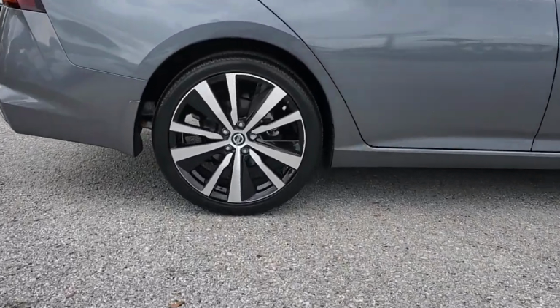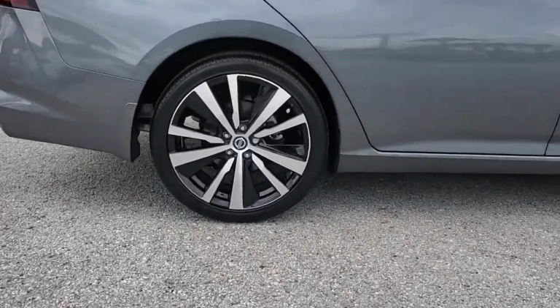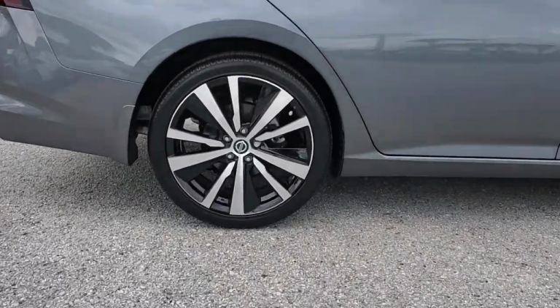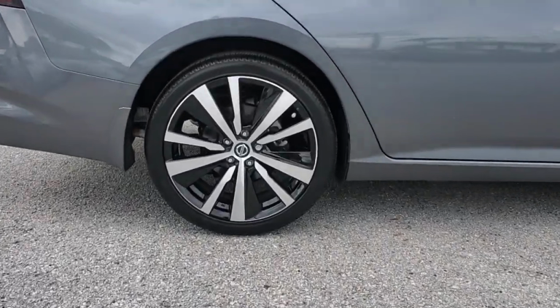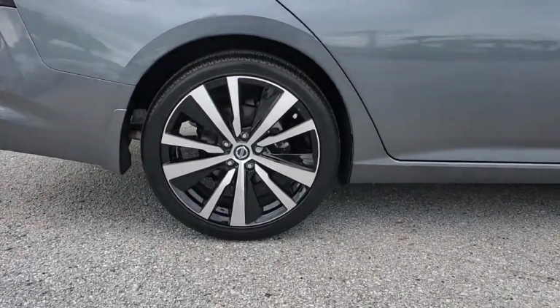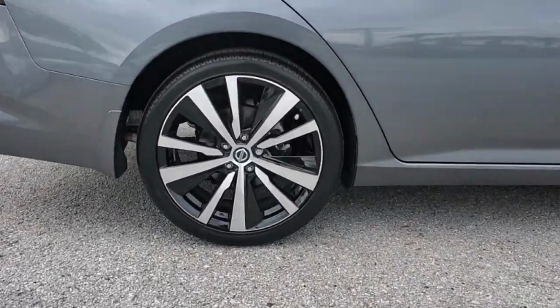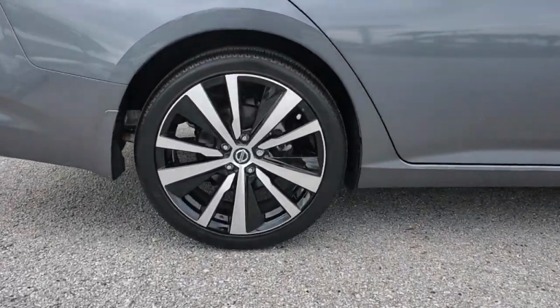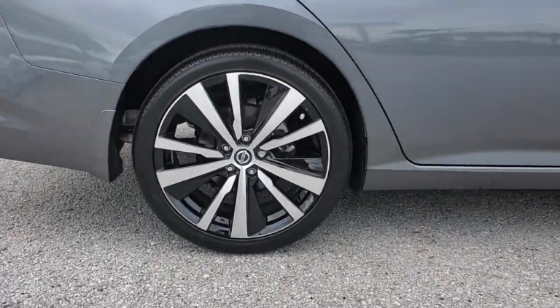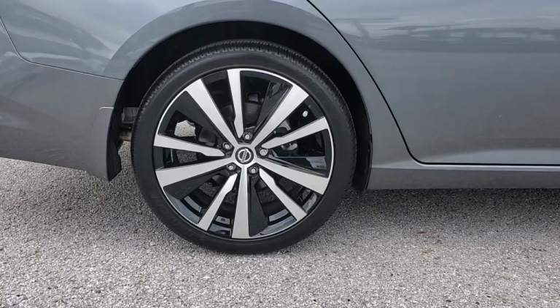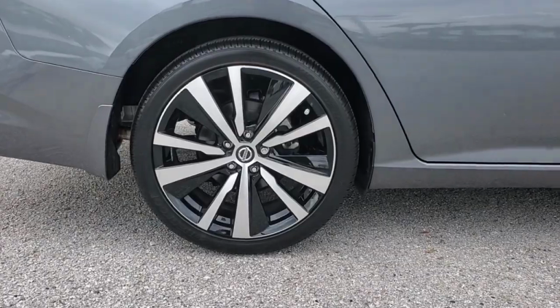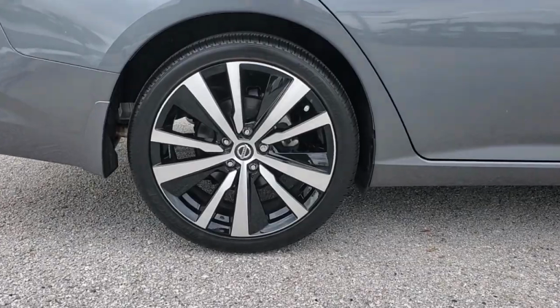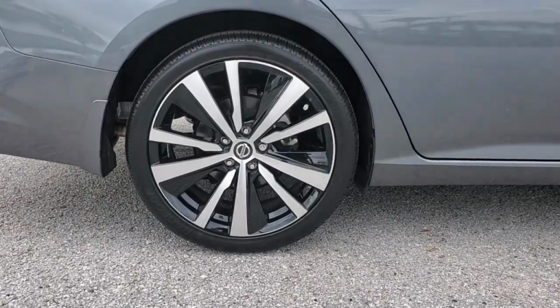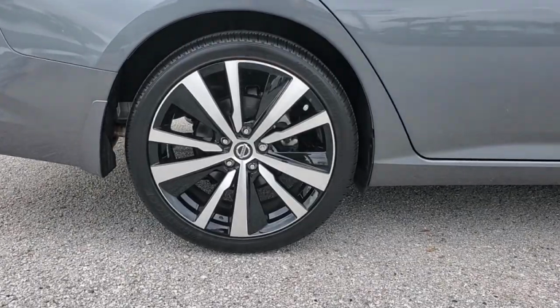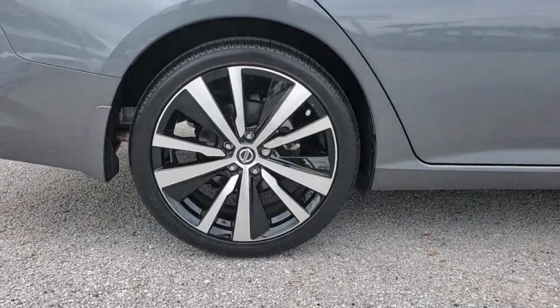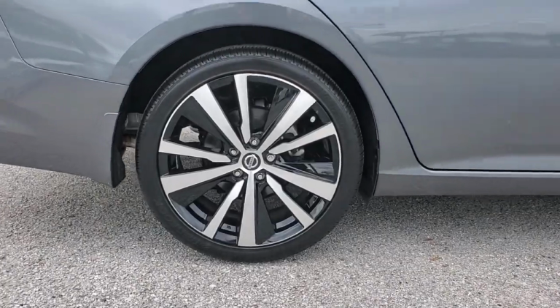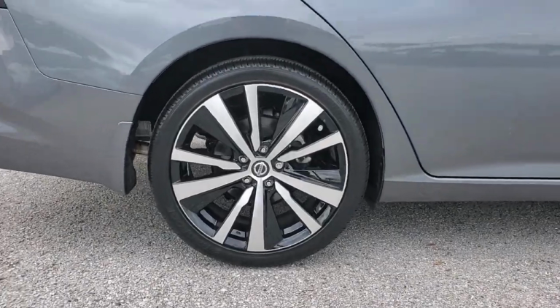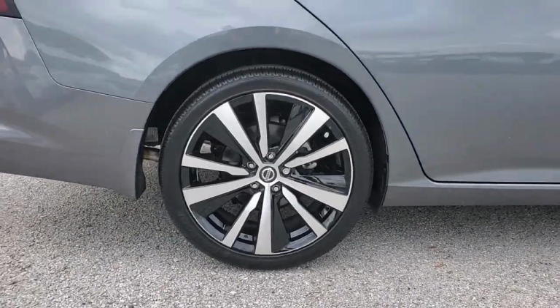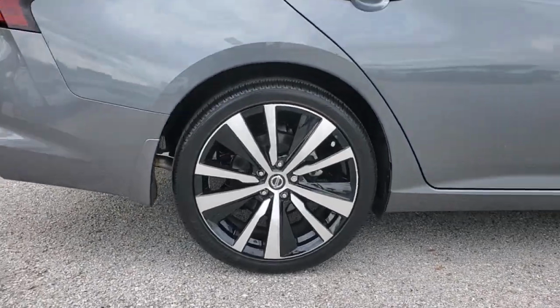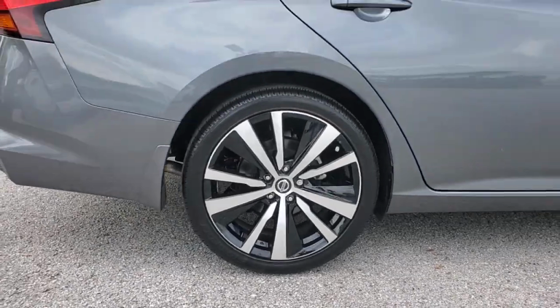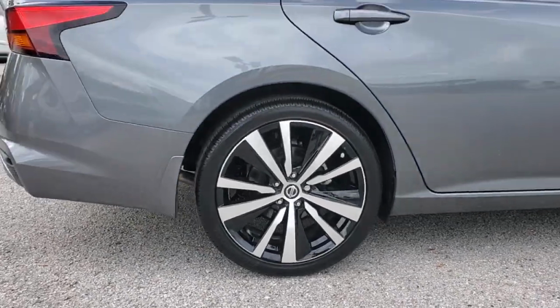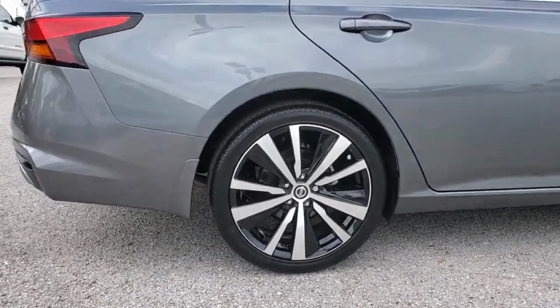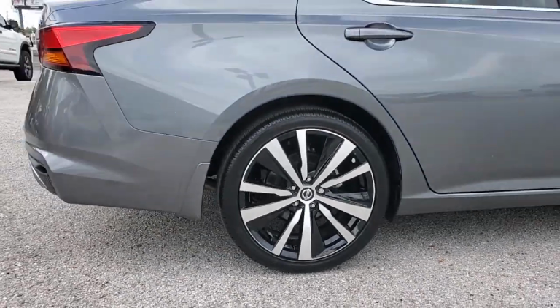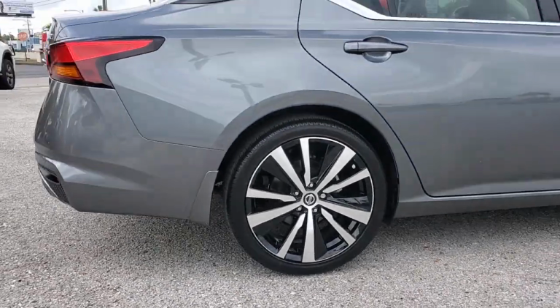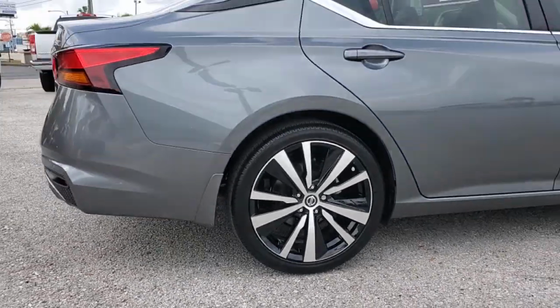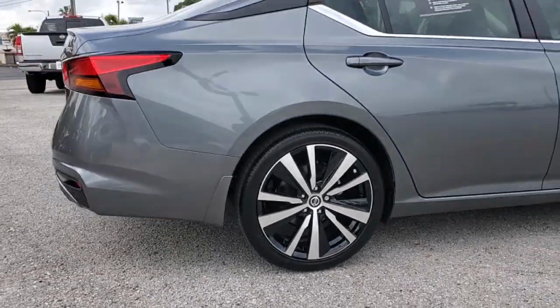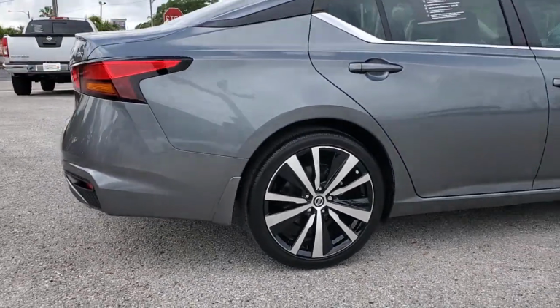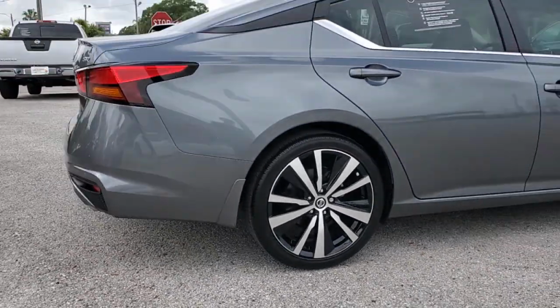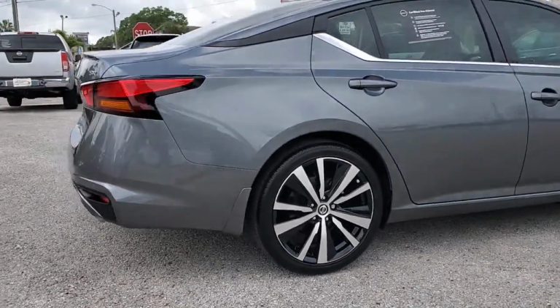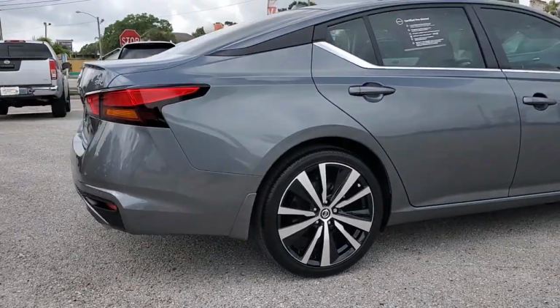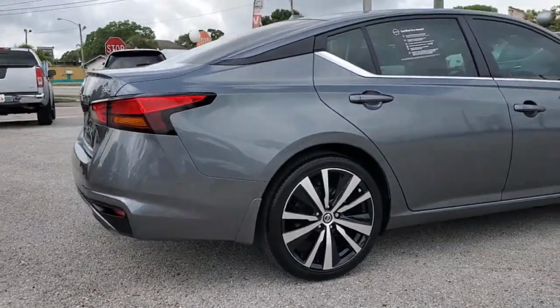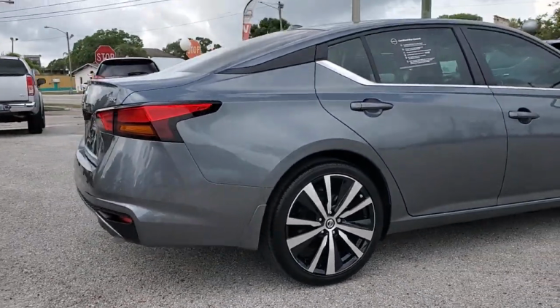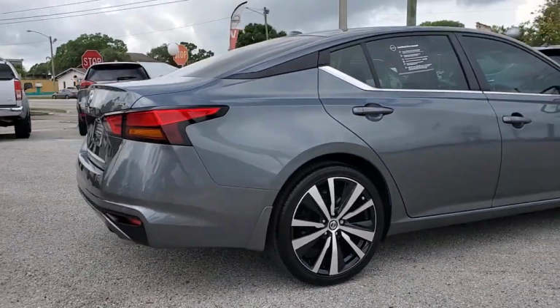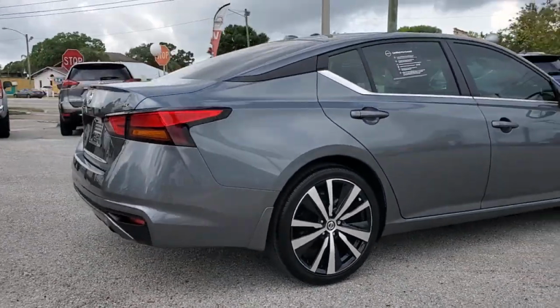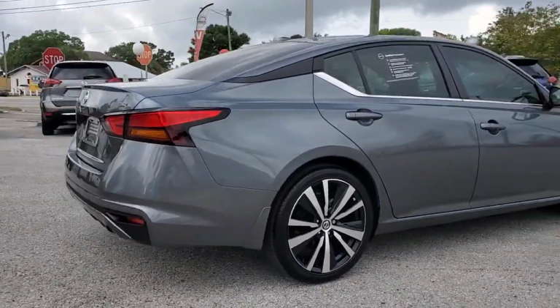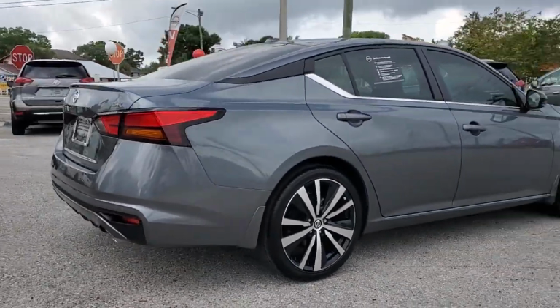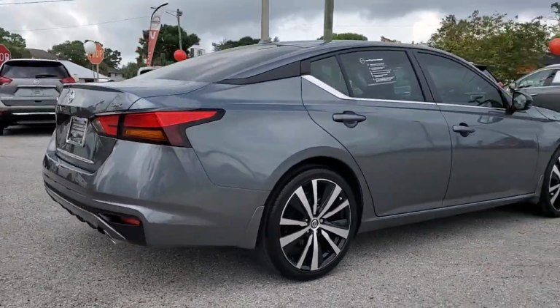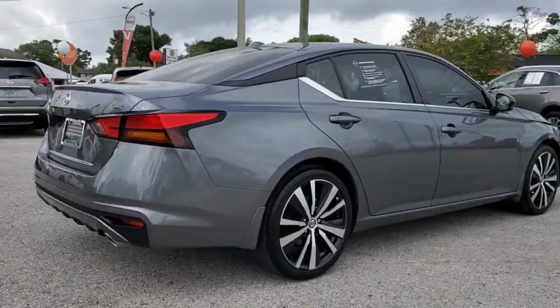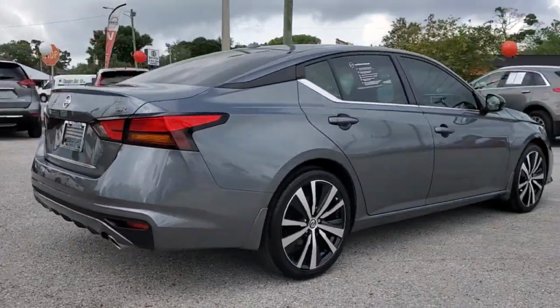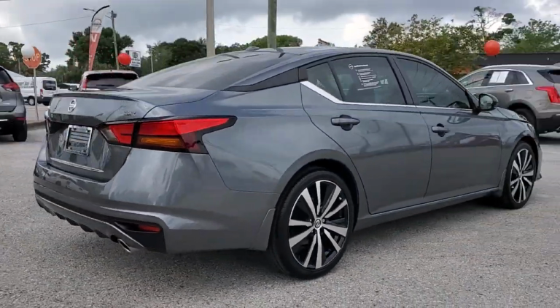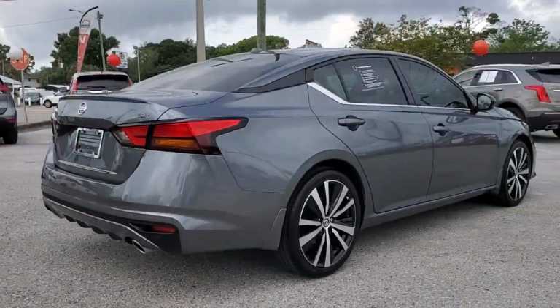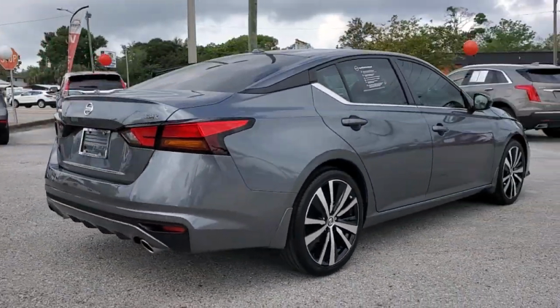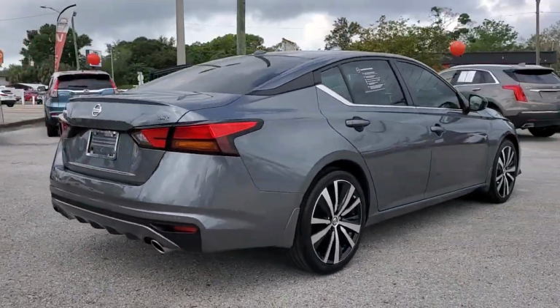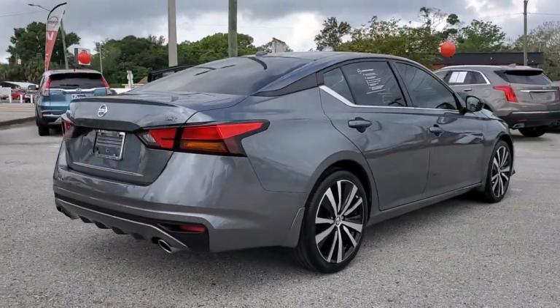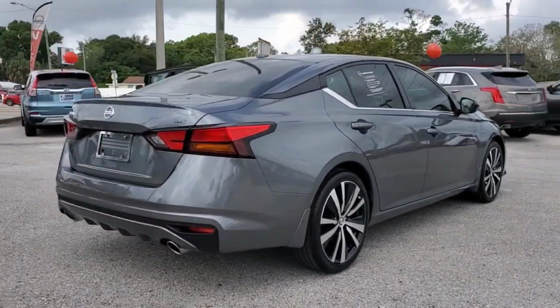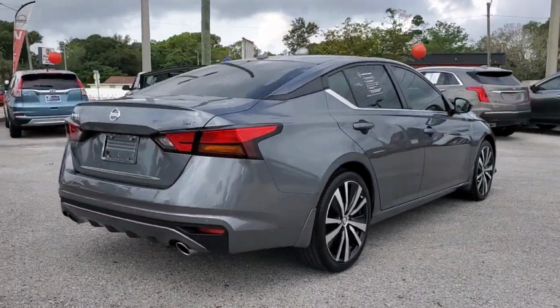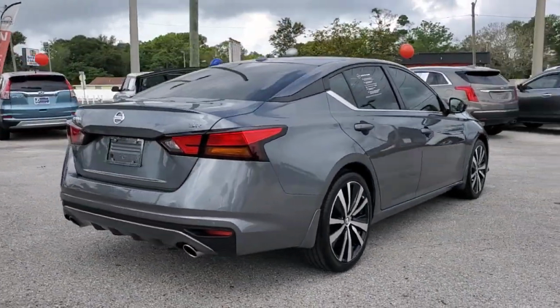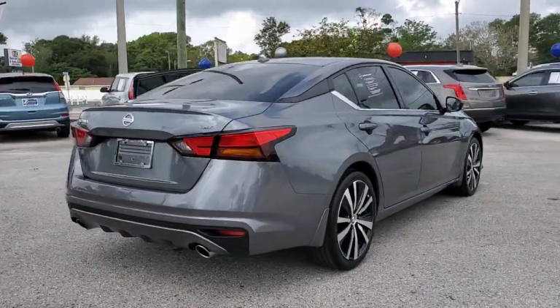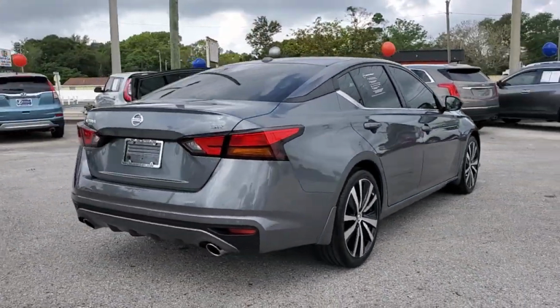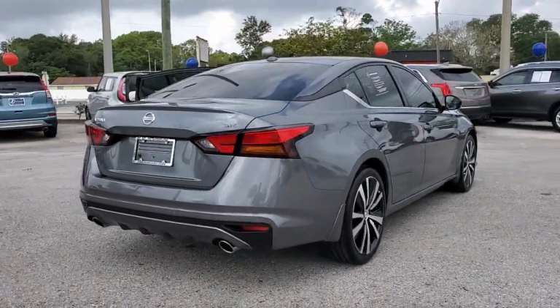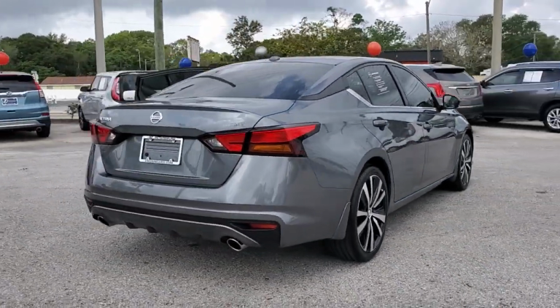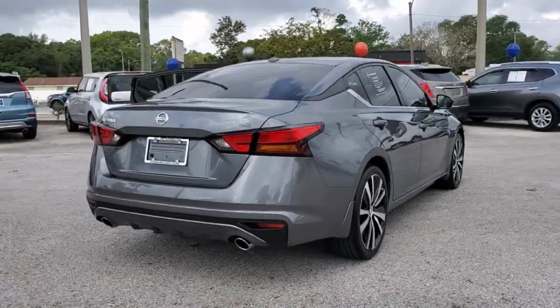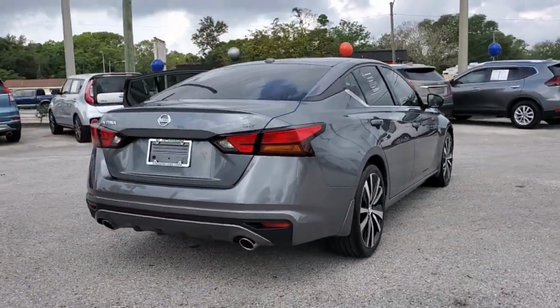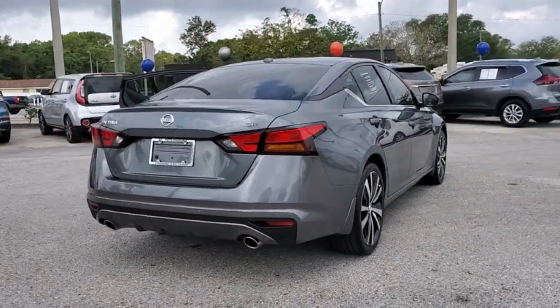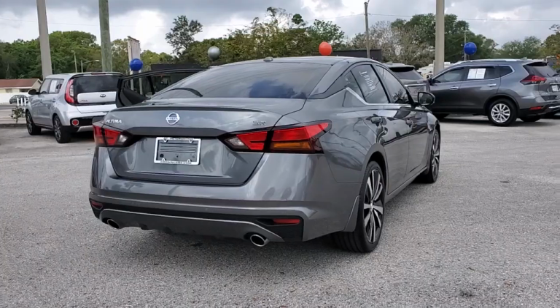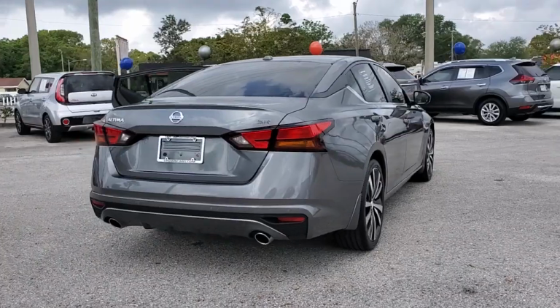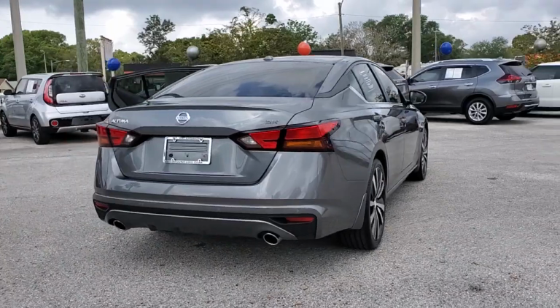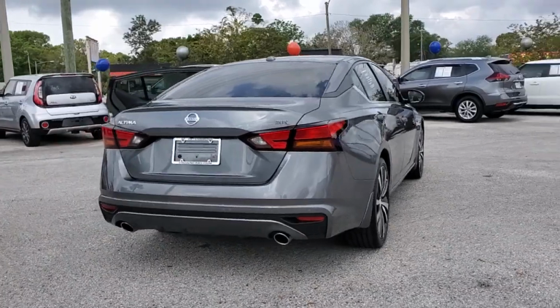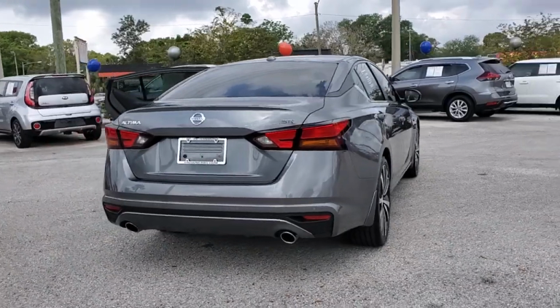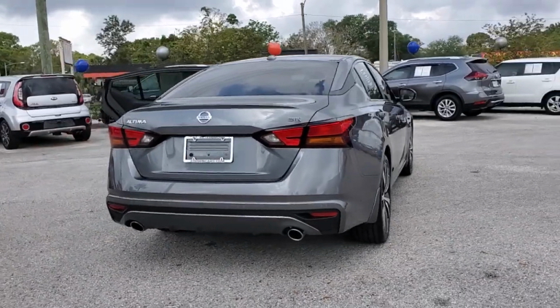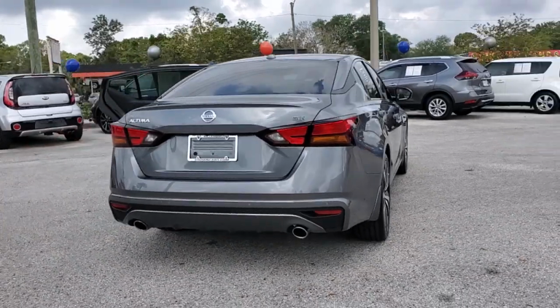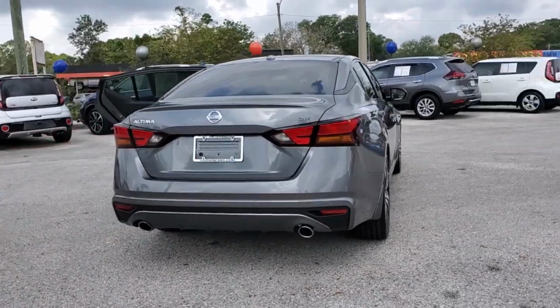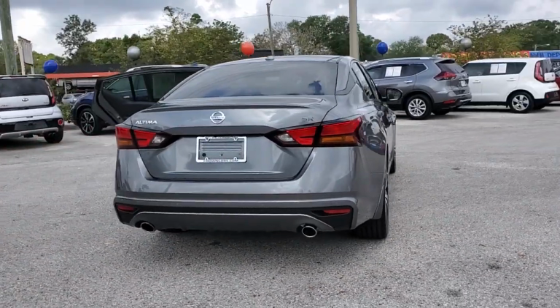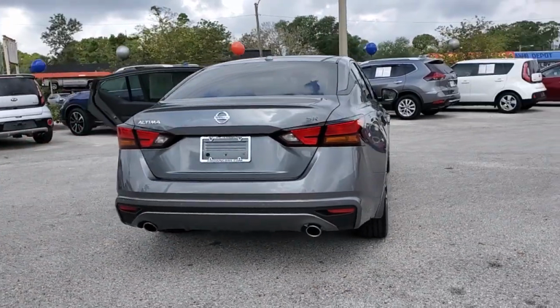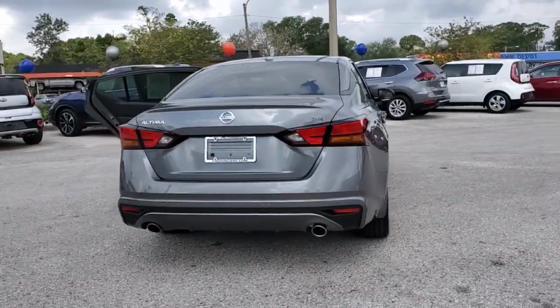Here's a stylish, family-friendly Nissan Altima, the mid-sized sedan with available all-wheel drive and standard driver-assist safety features.